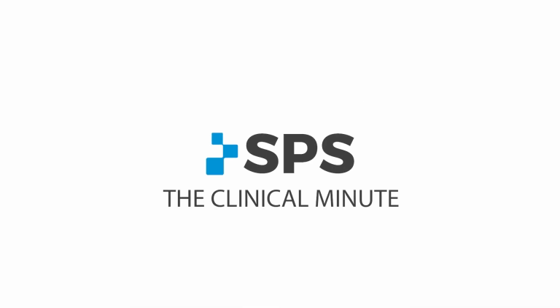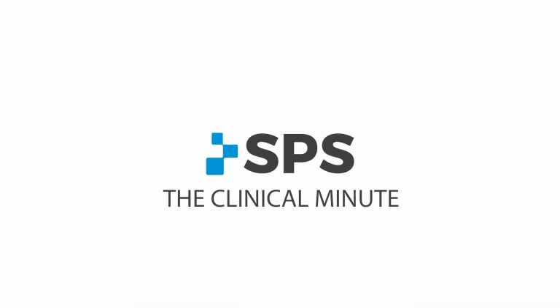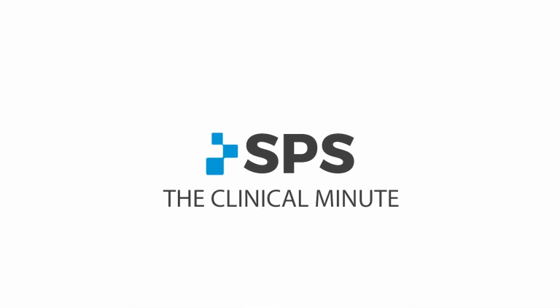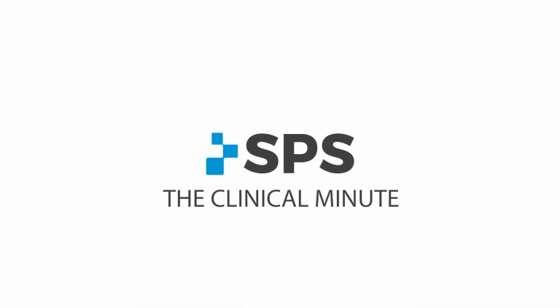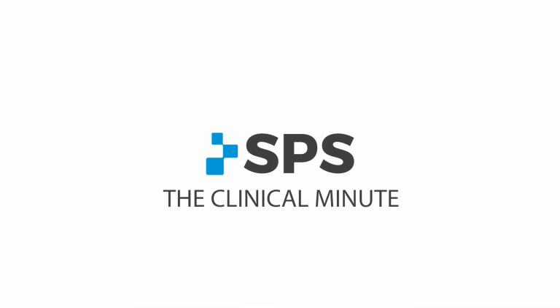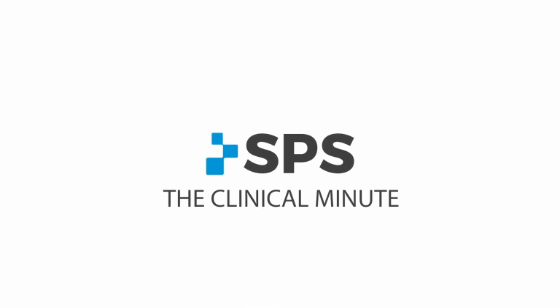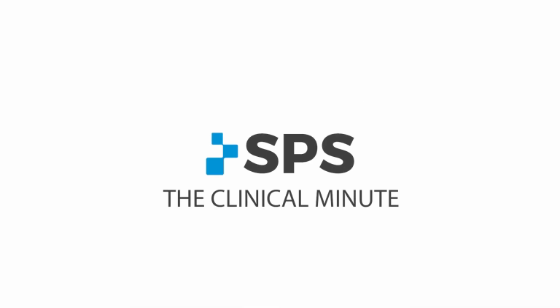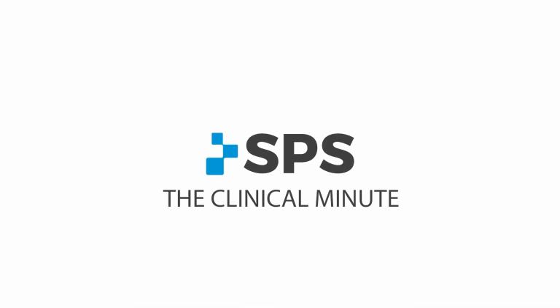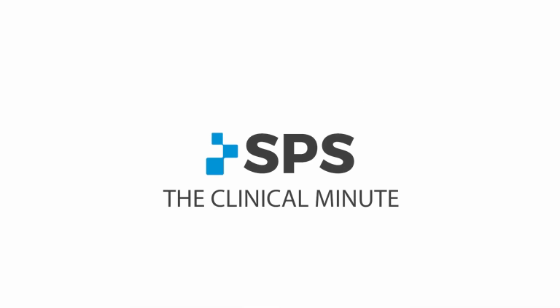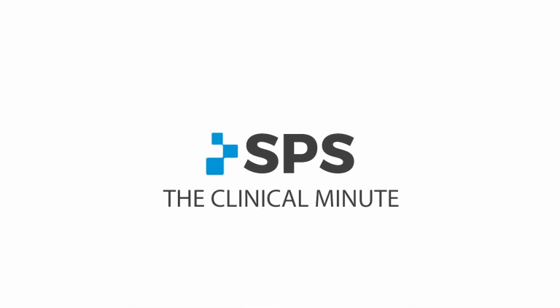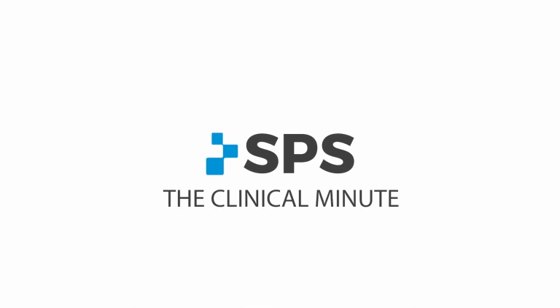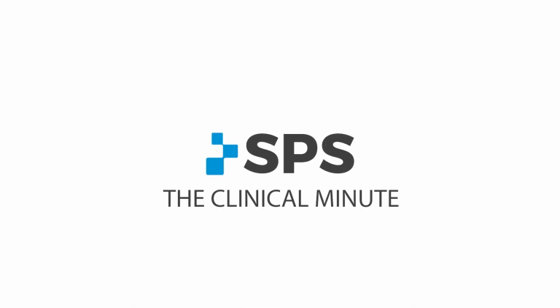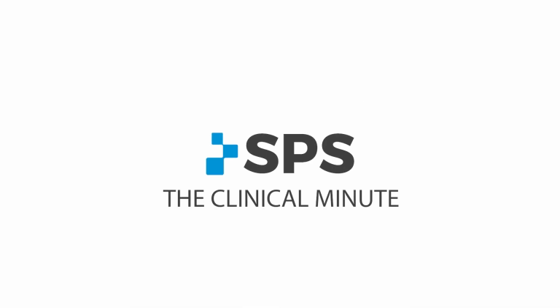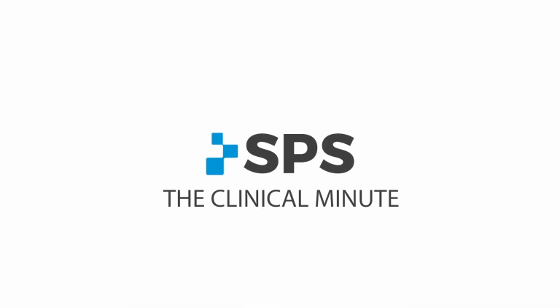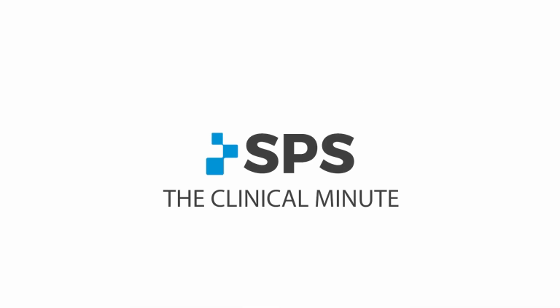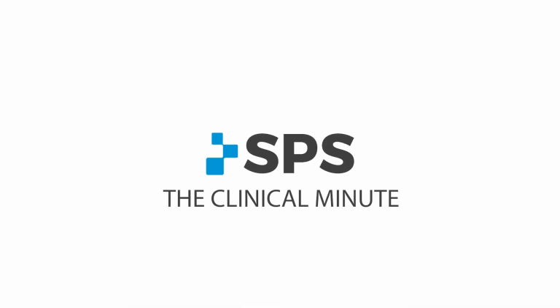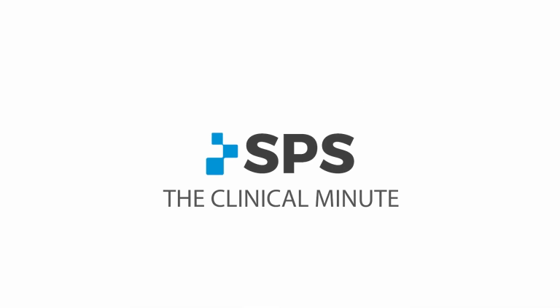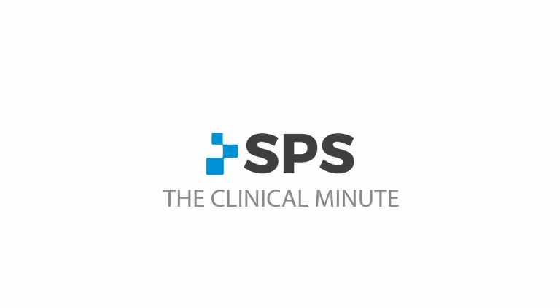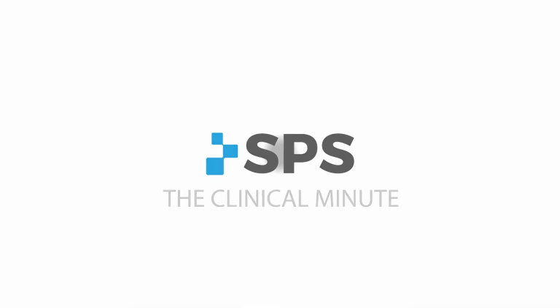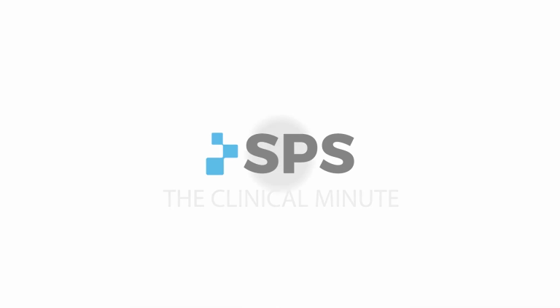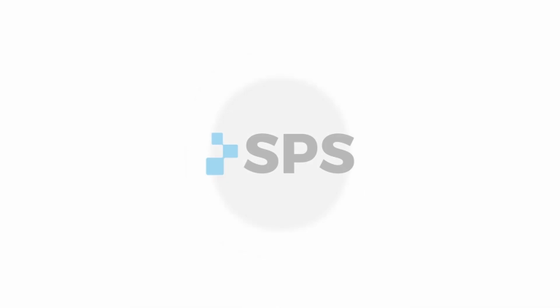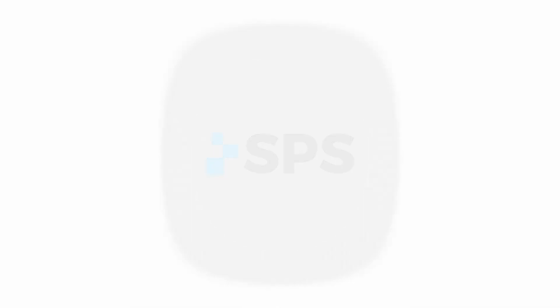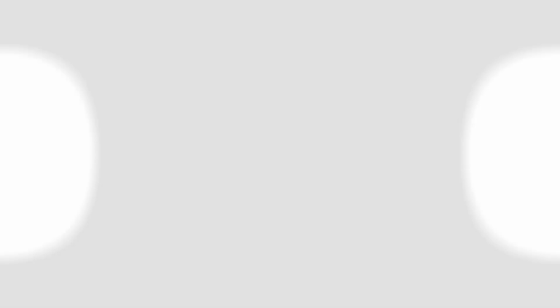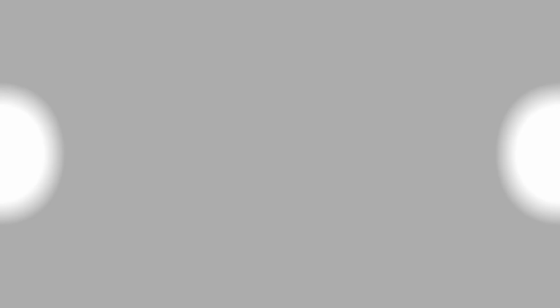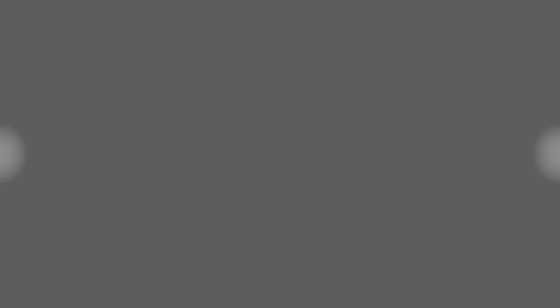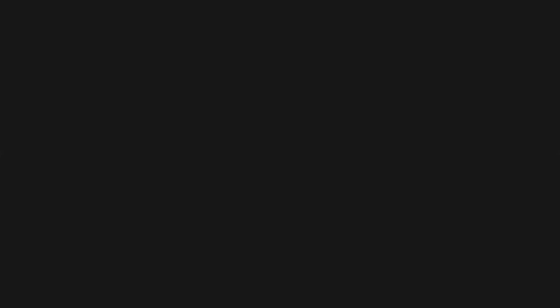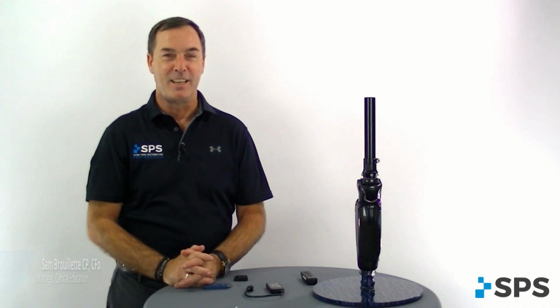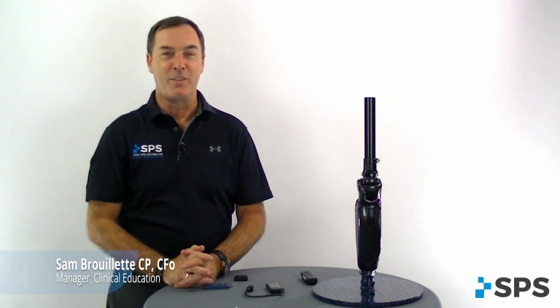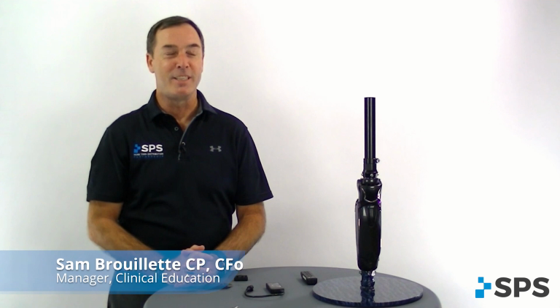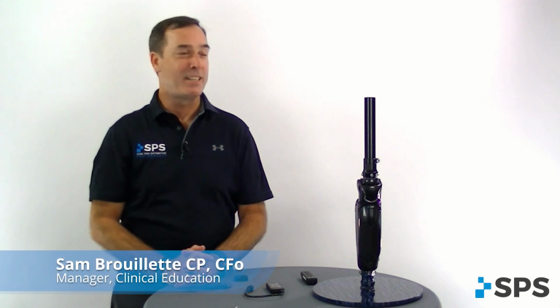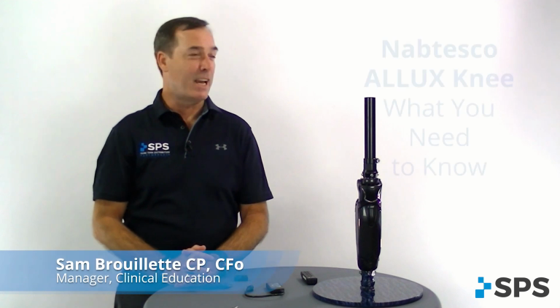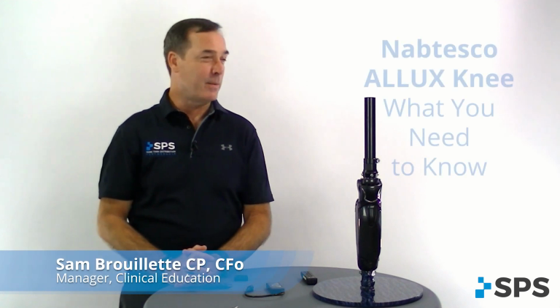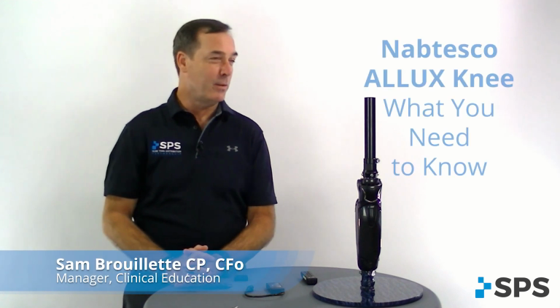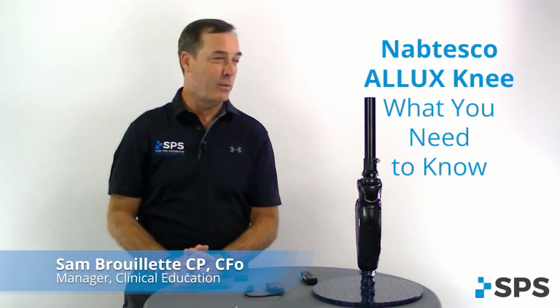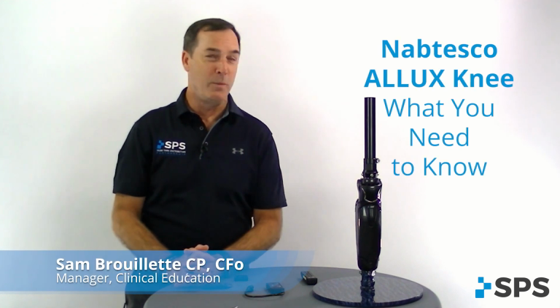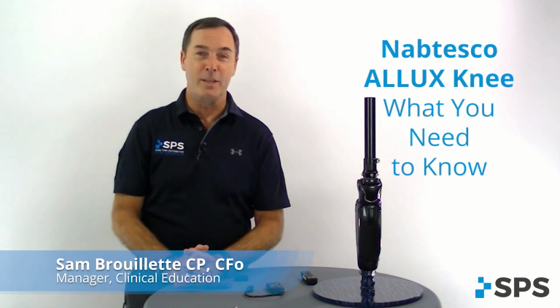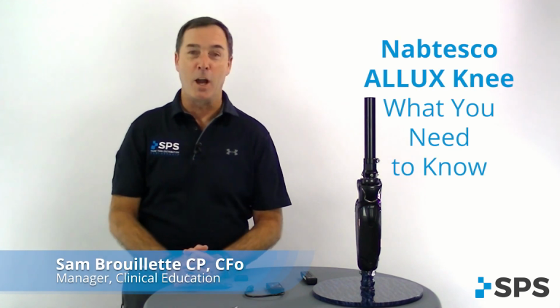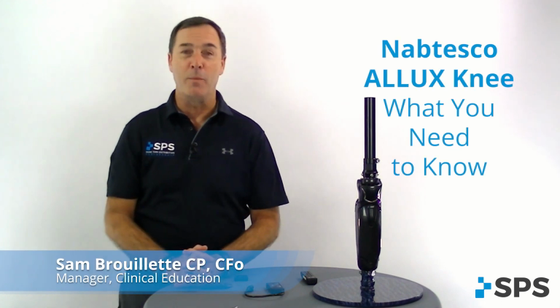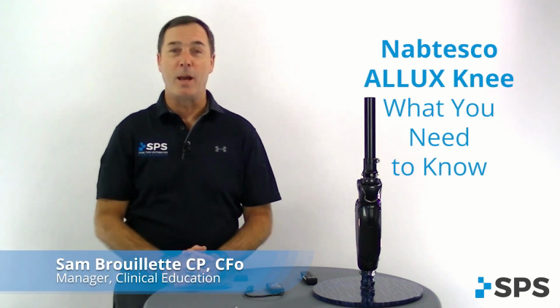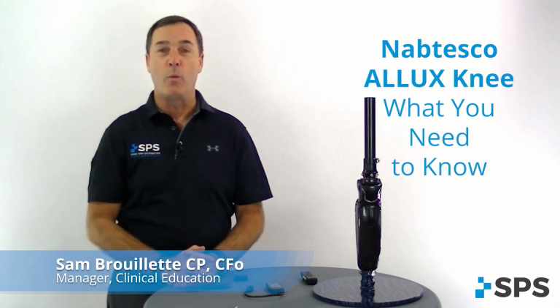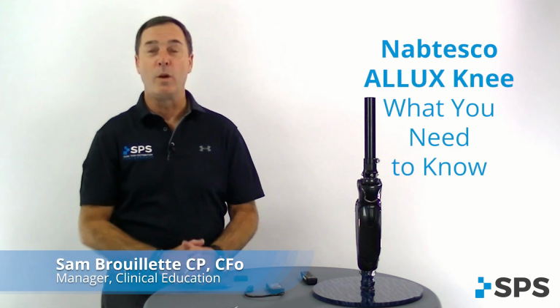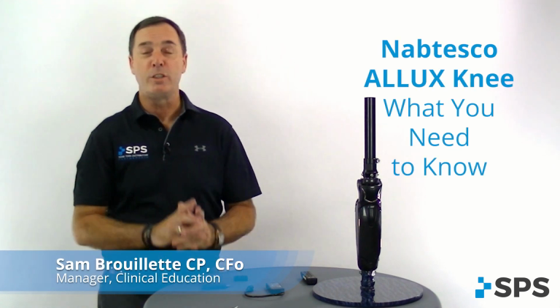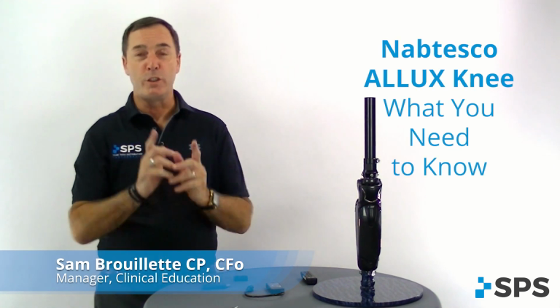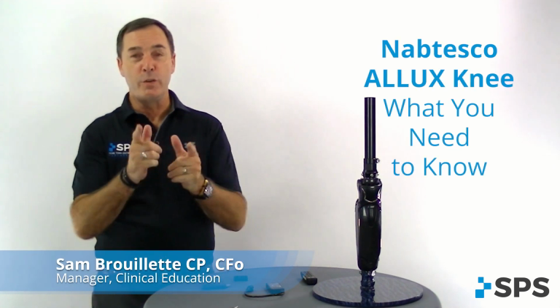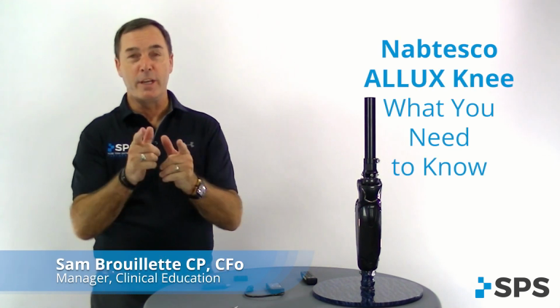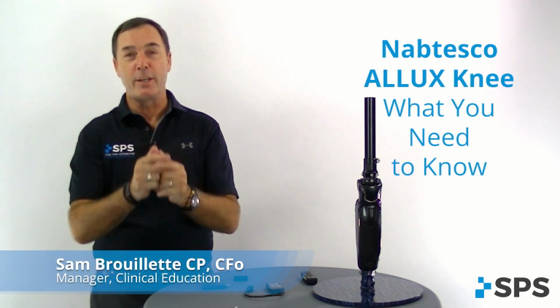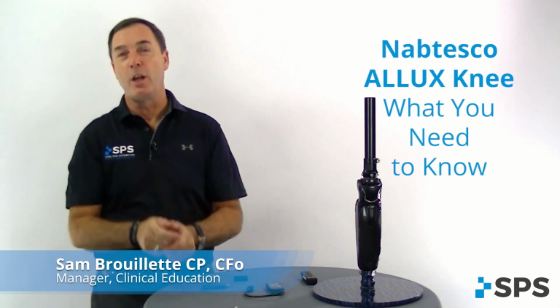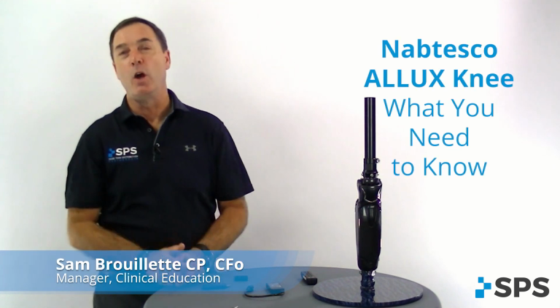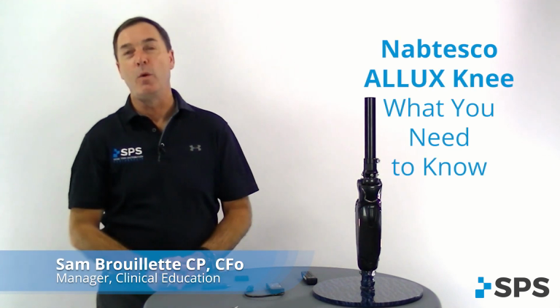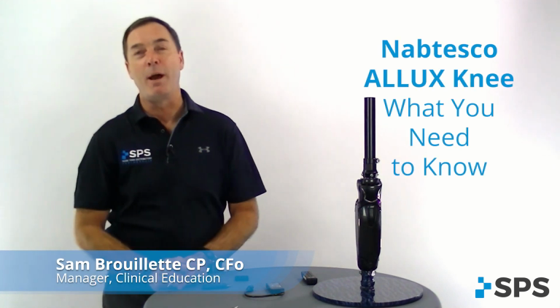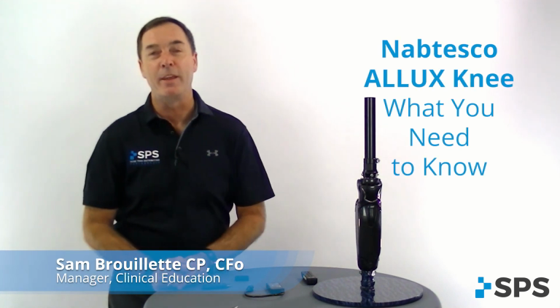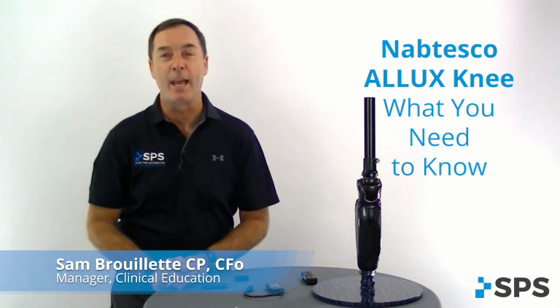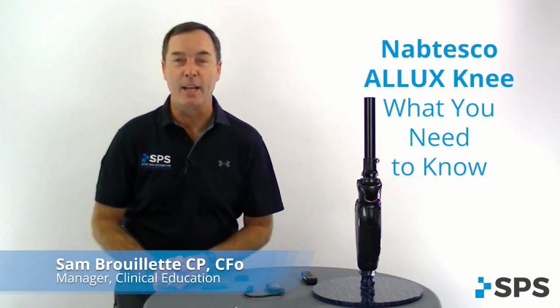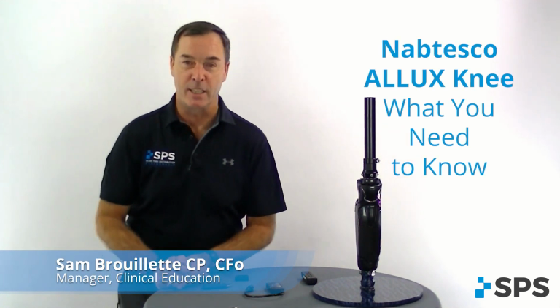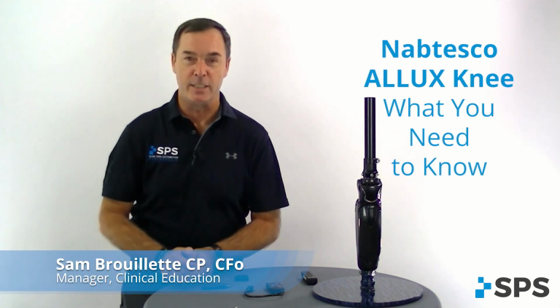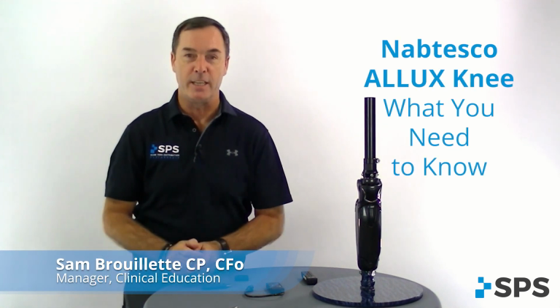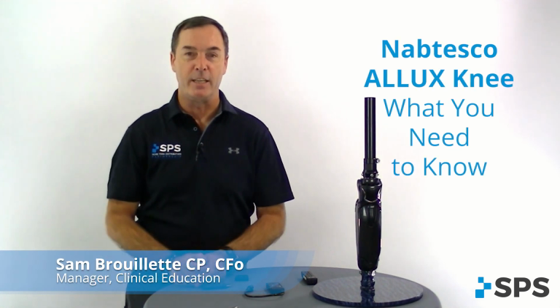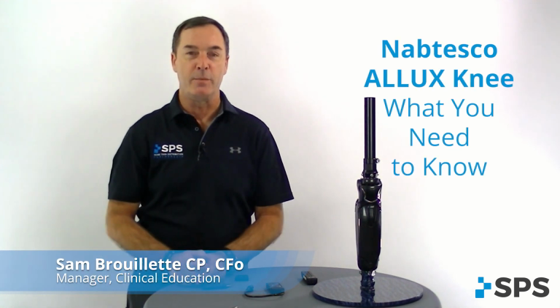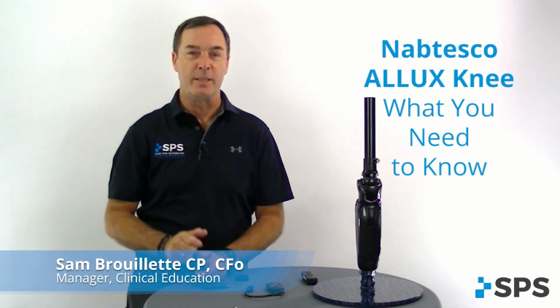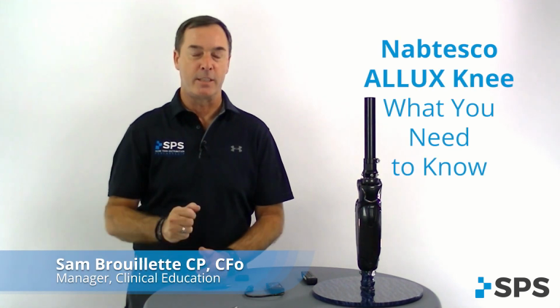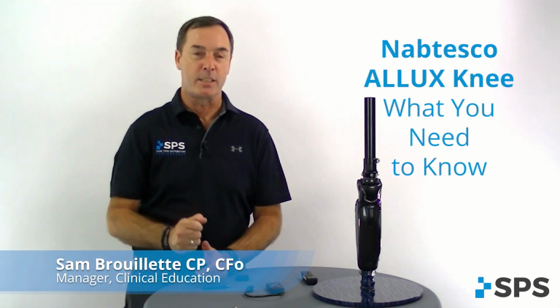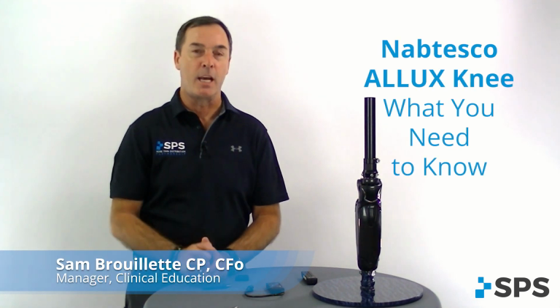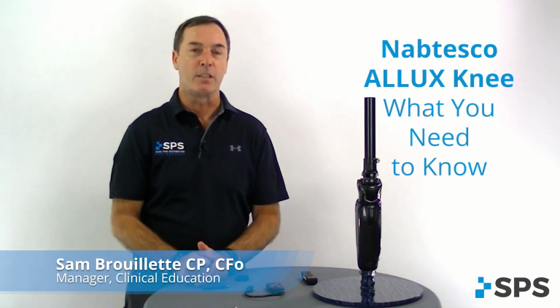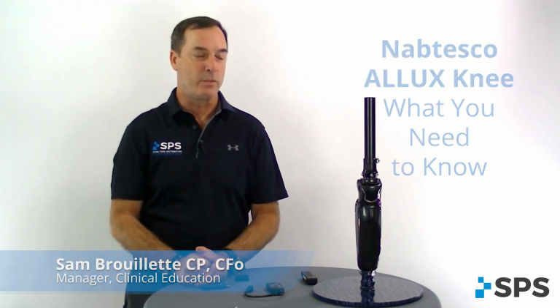Hi, I'm Sam with SPS. Welcome to the Clinical Minute. In this segment, we'll be talking about what you need to know about the ALUX knee to be successful.